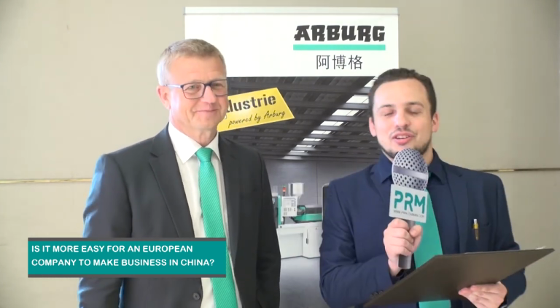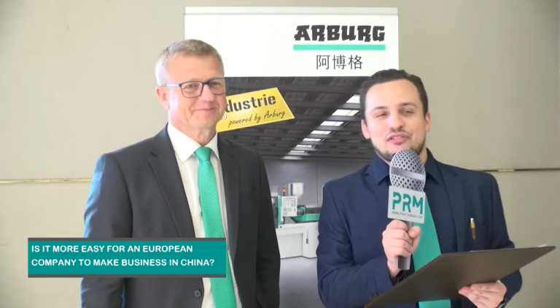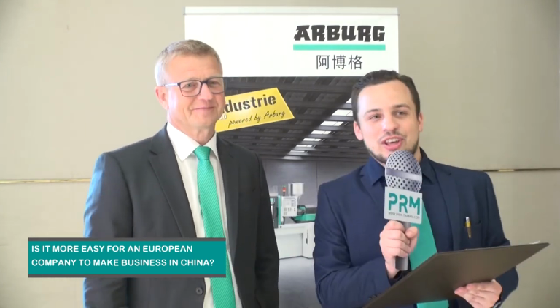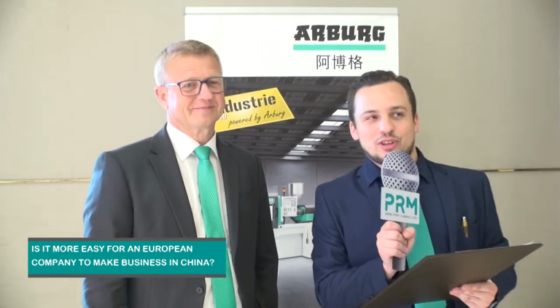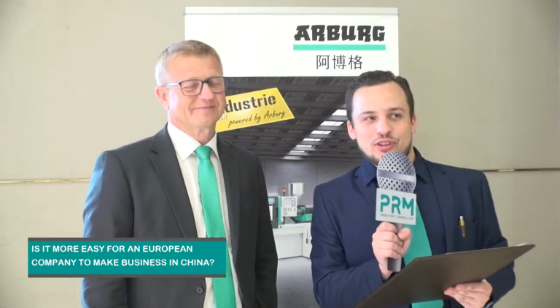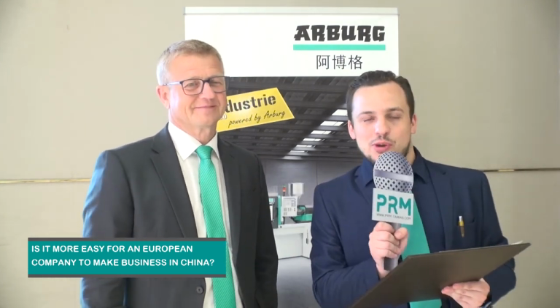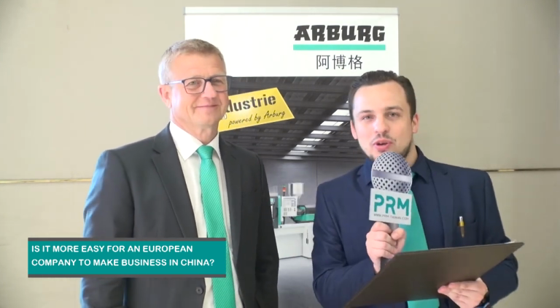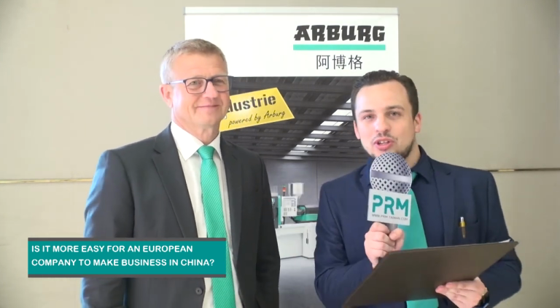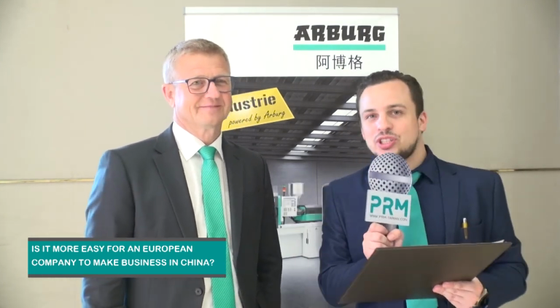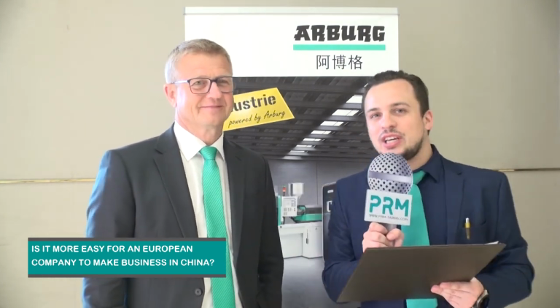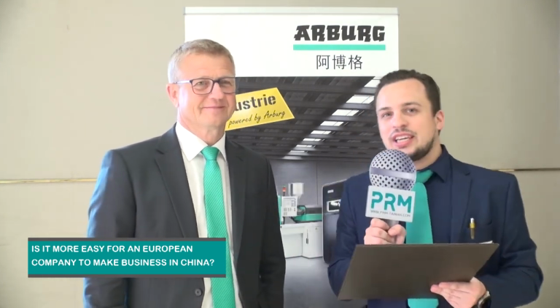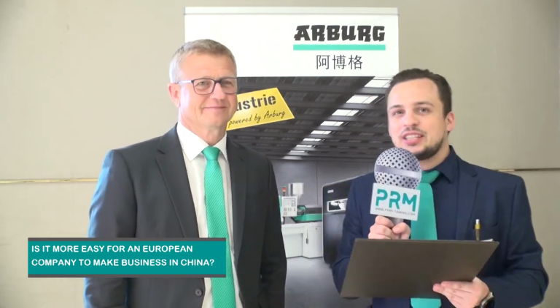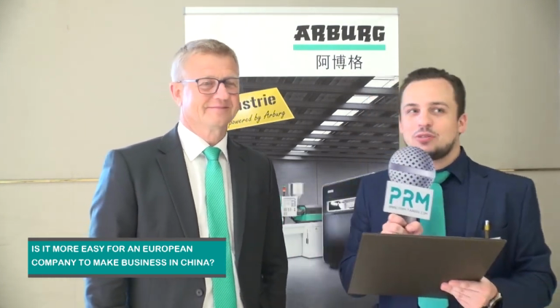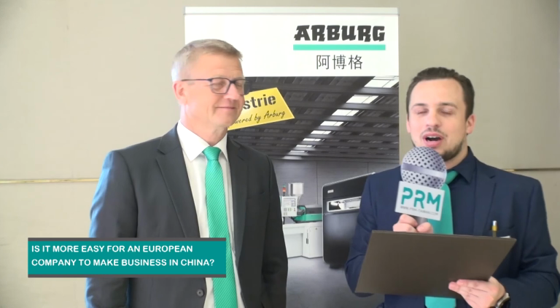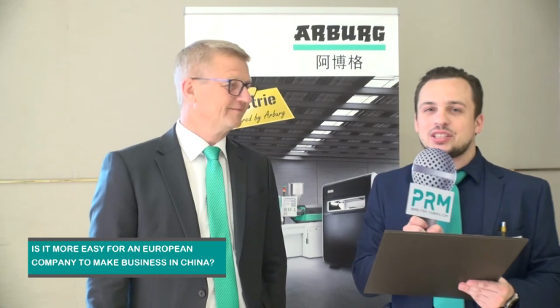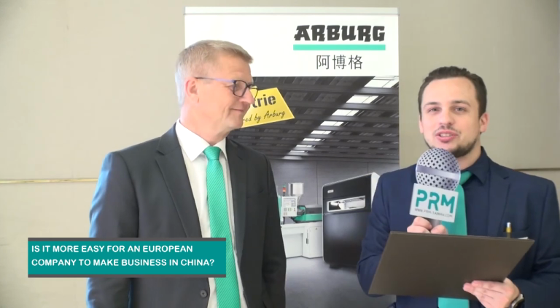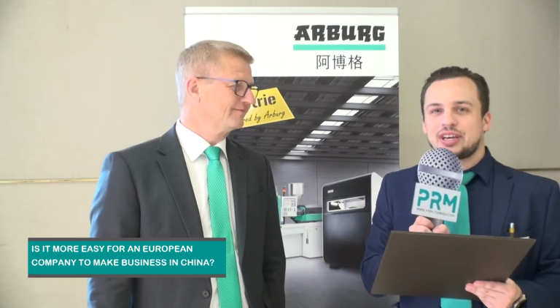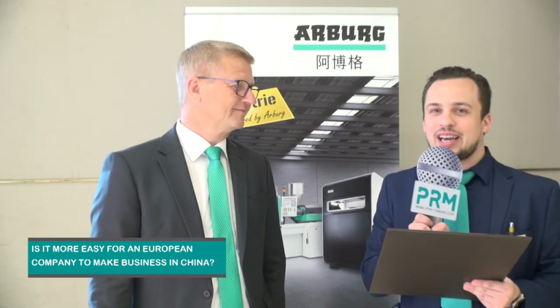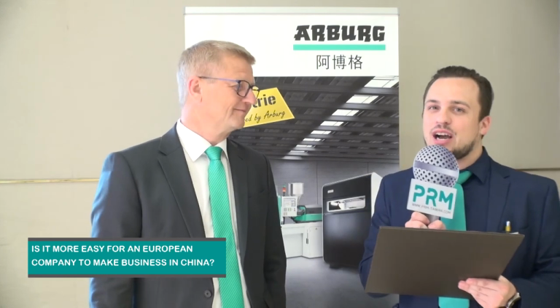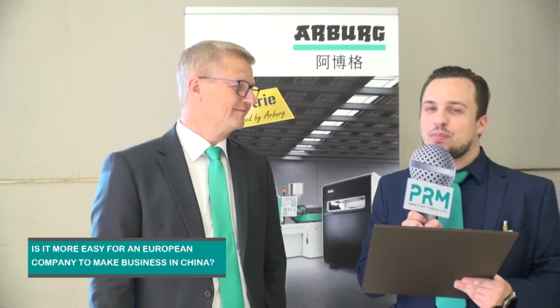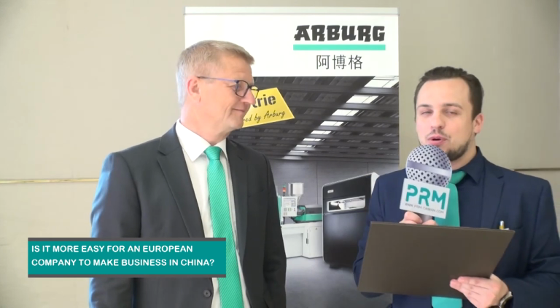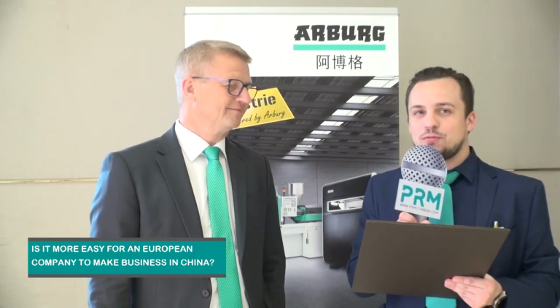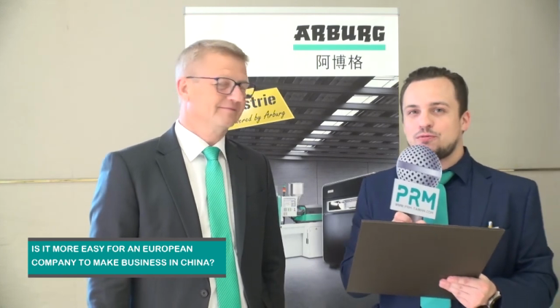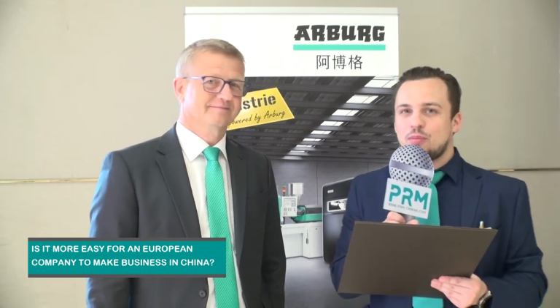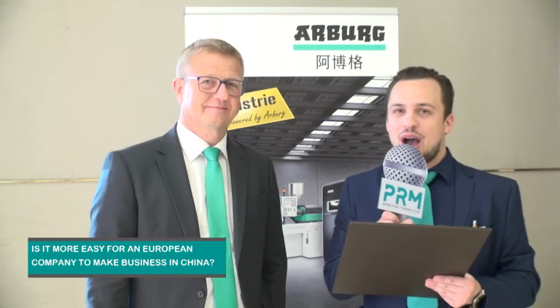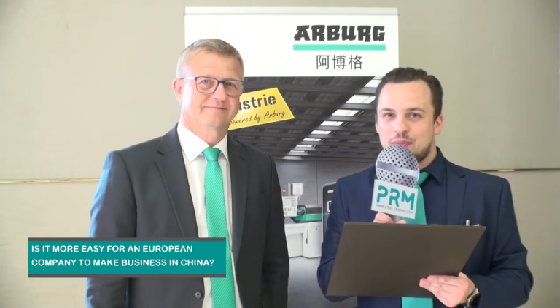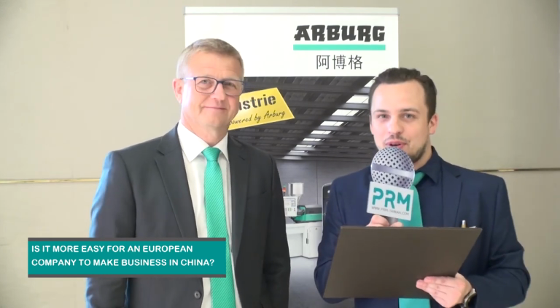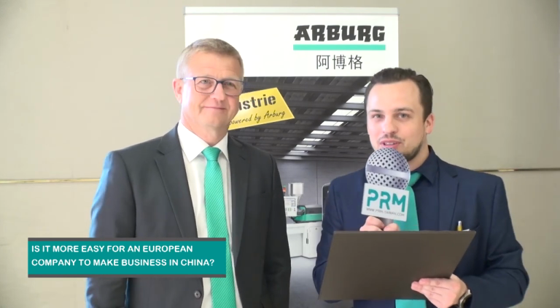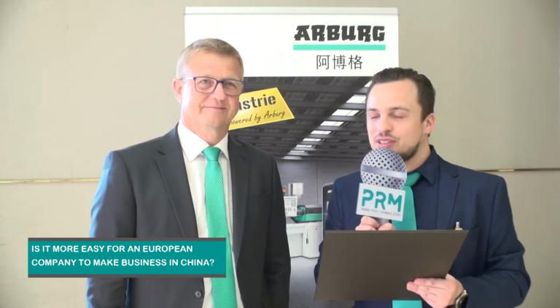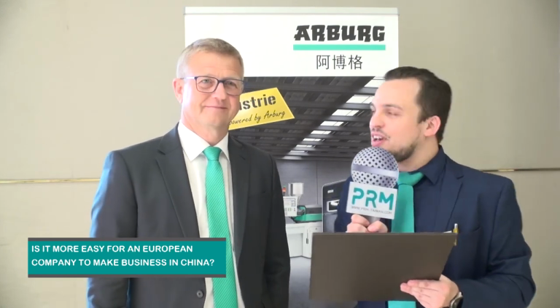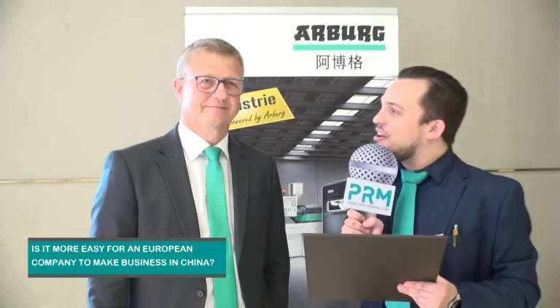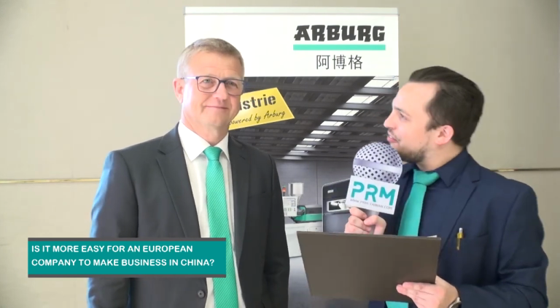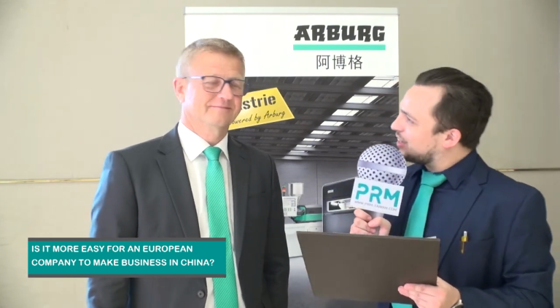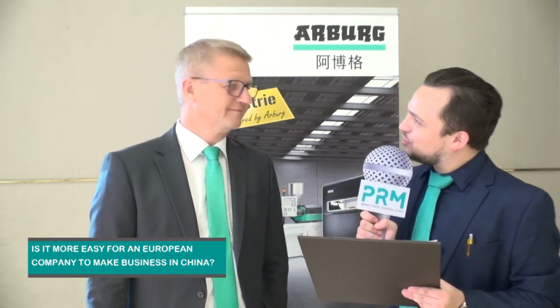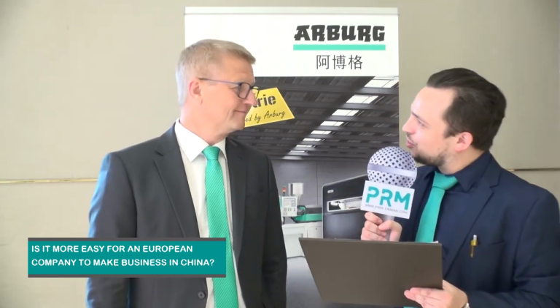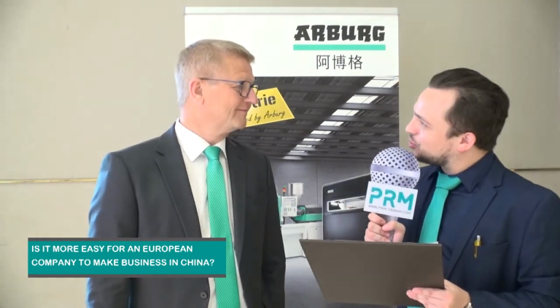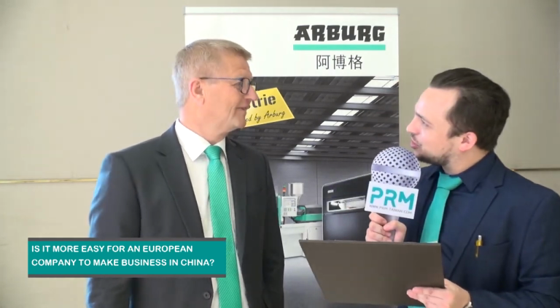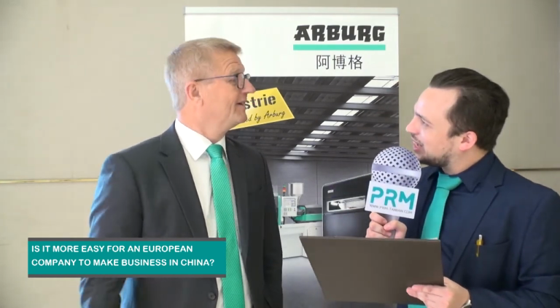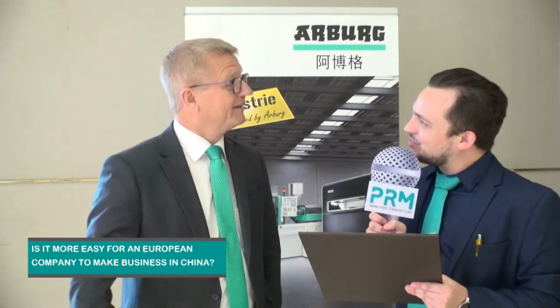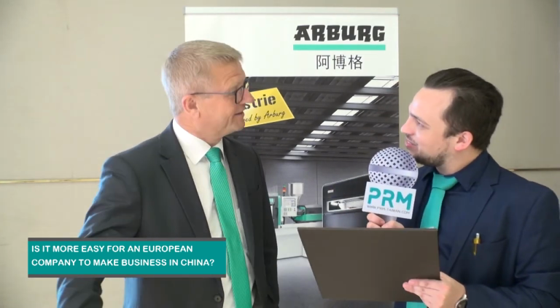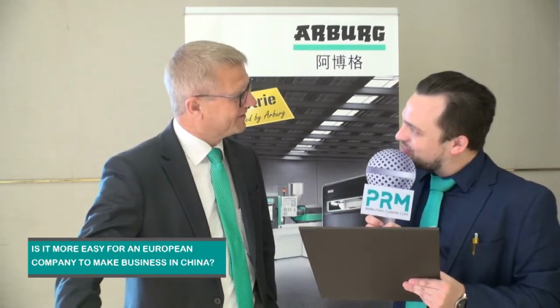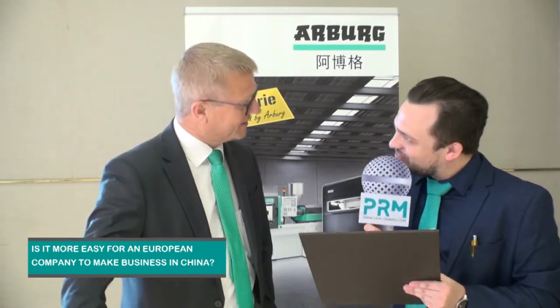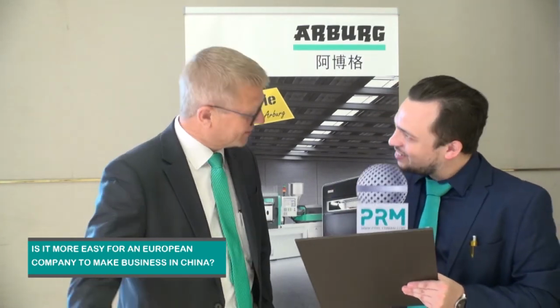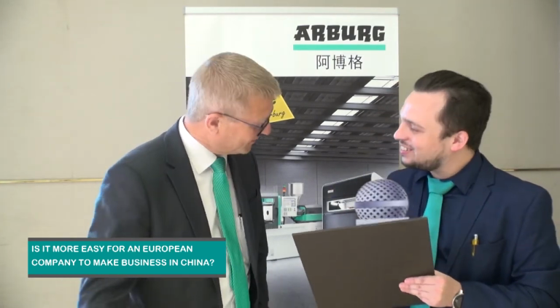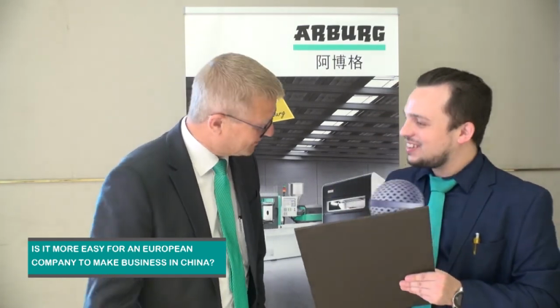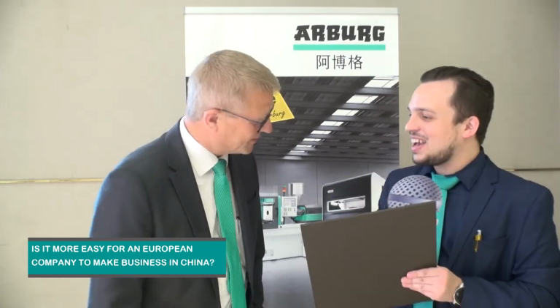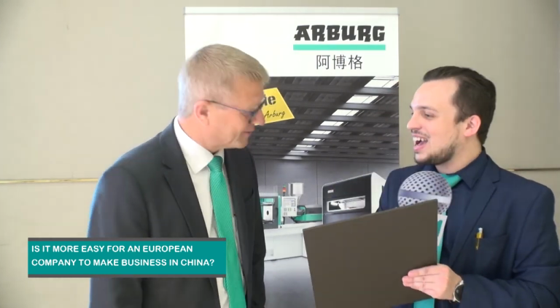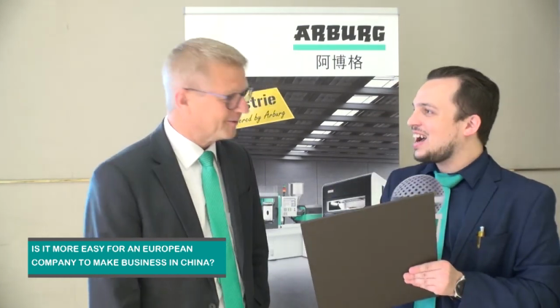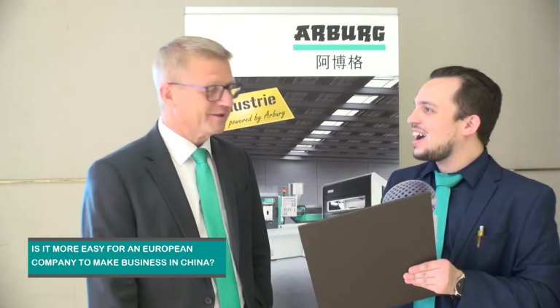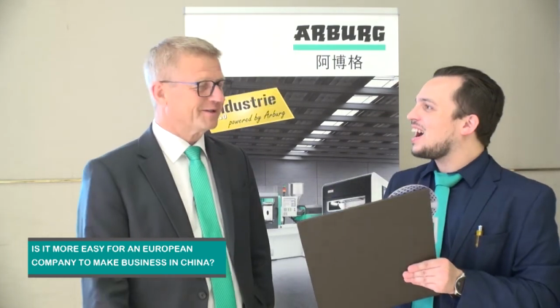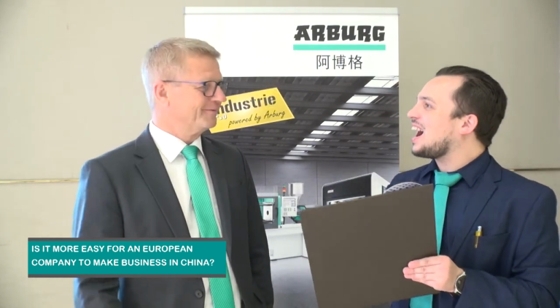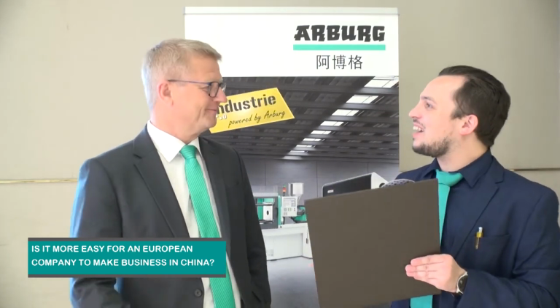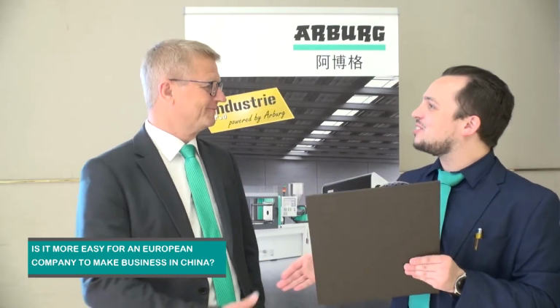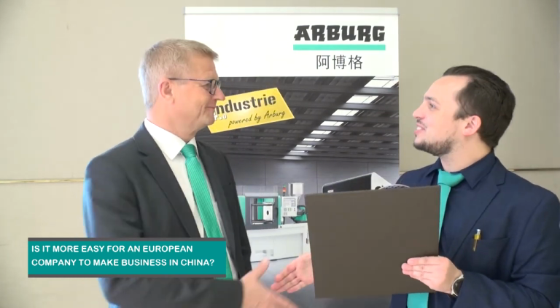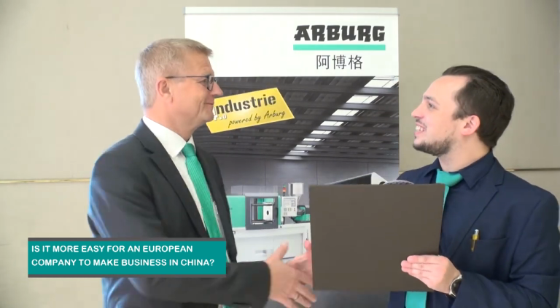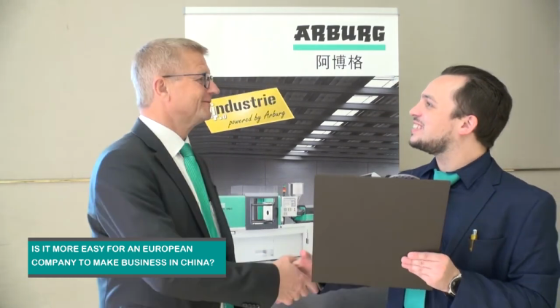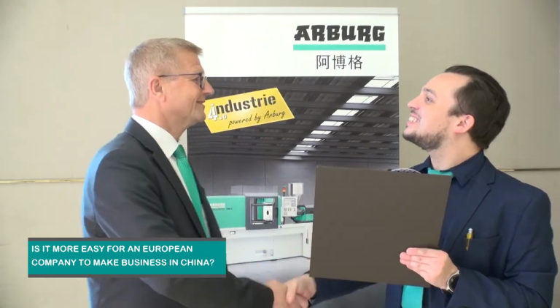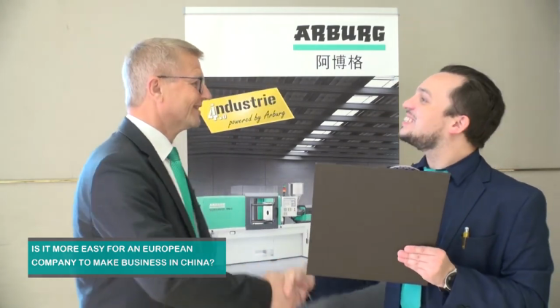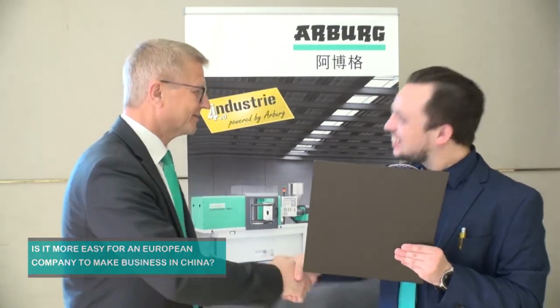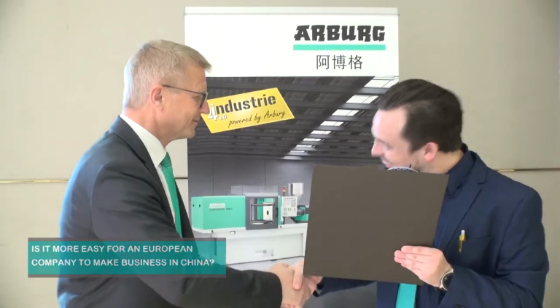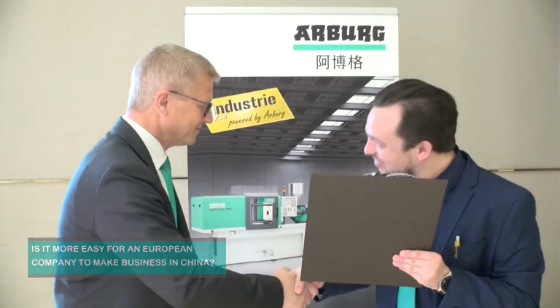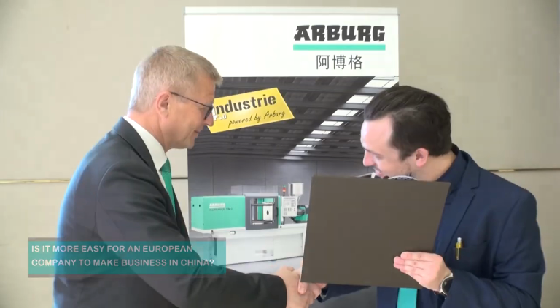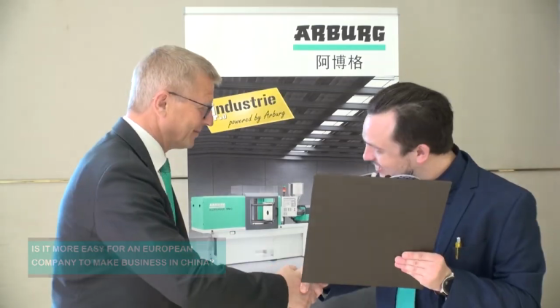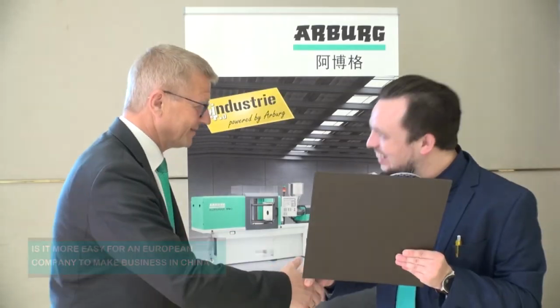So thank you very much. It was Gerhard Baum from Arburg. Thank you for your time. Thank you very much. Have a good day. Thank you. Bye bye.